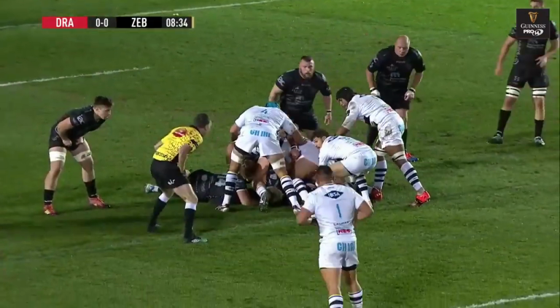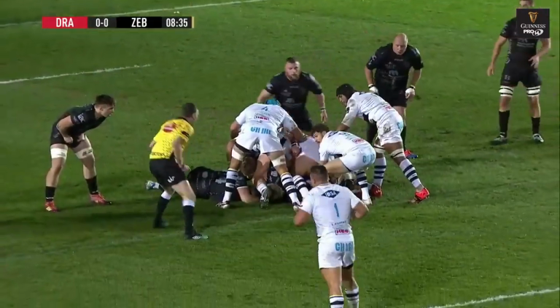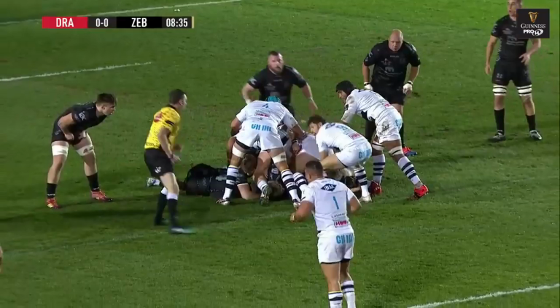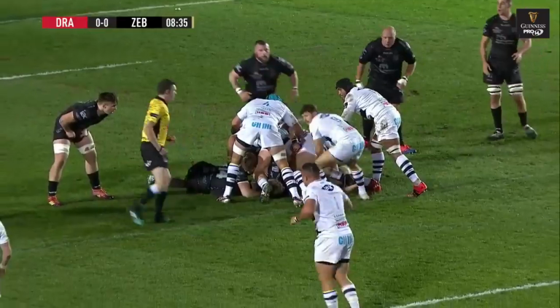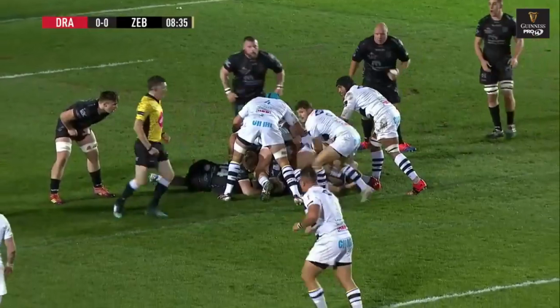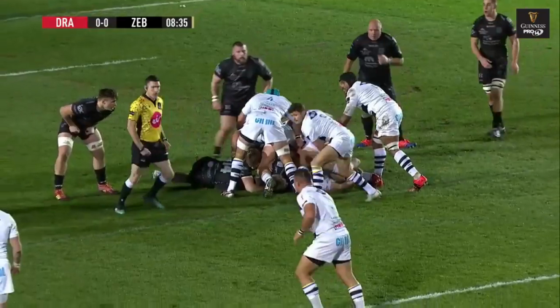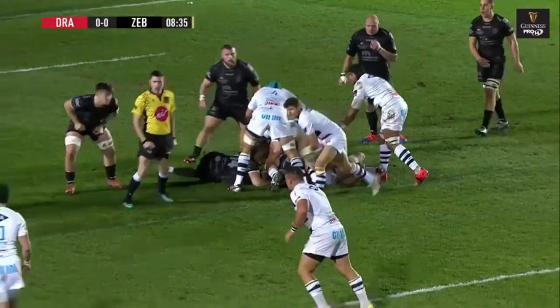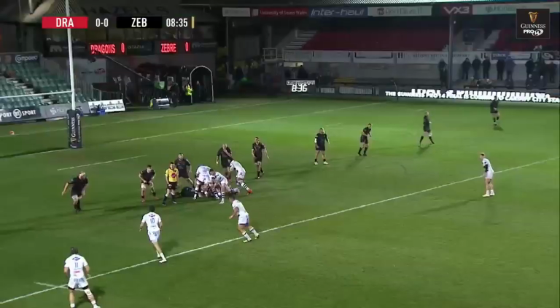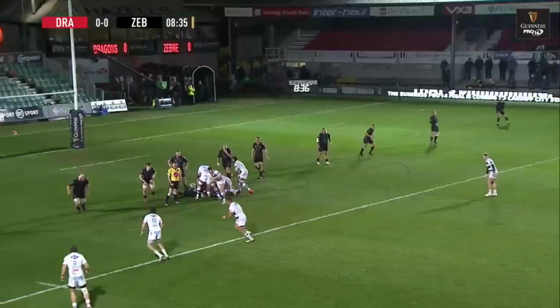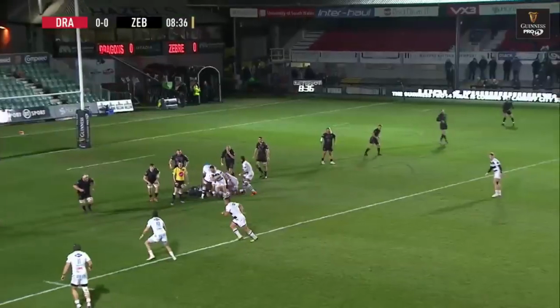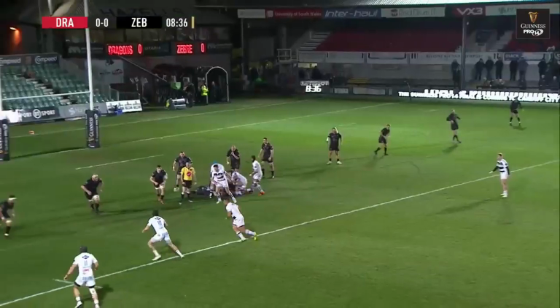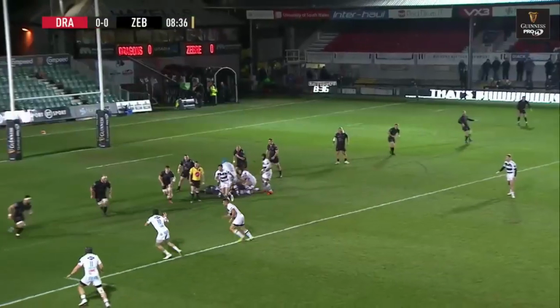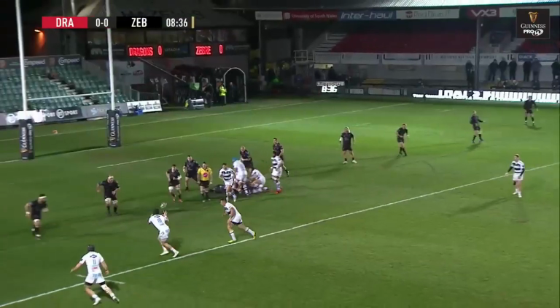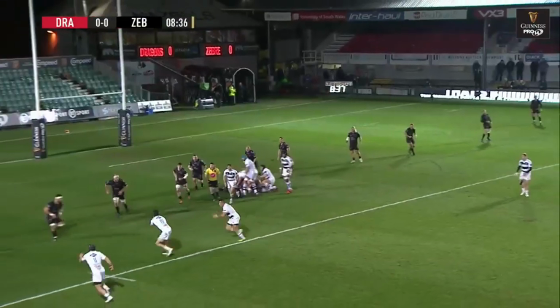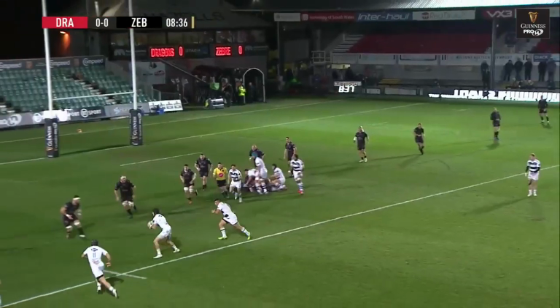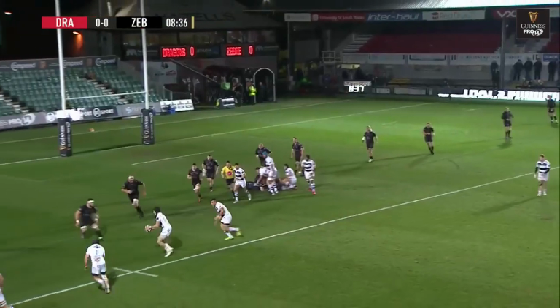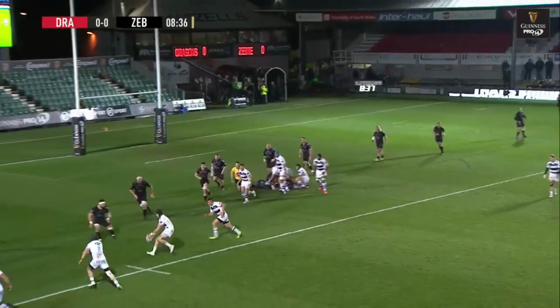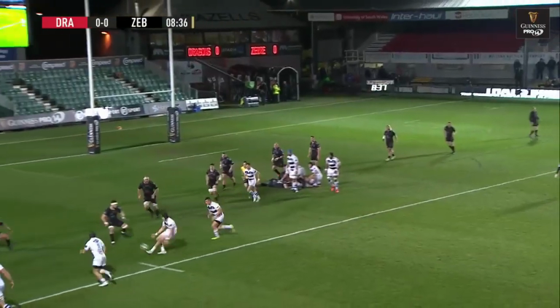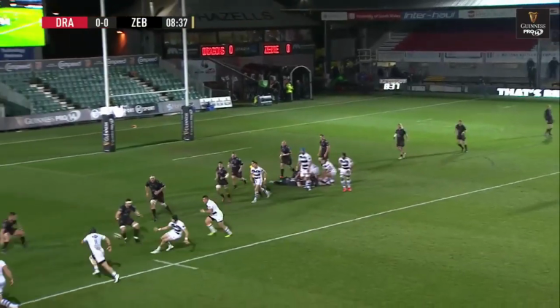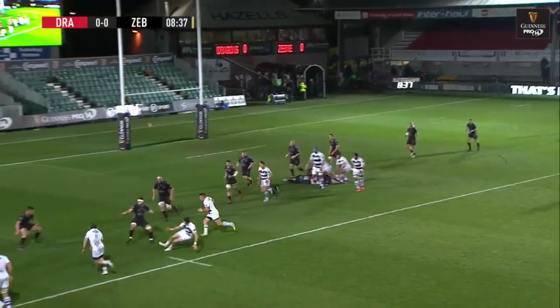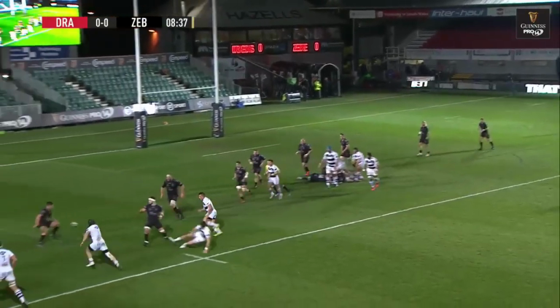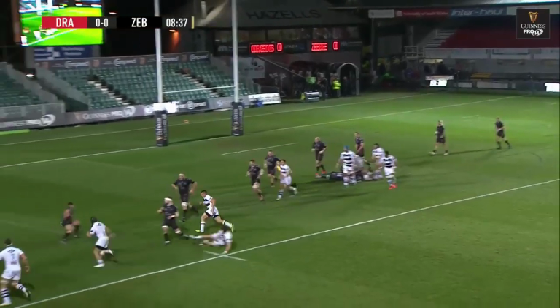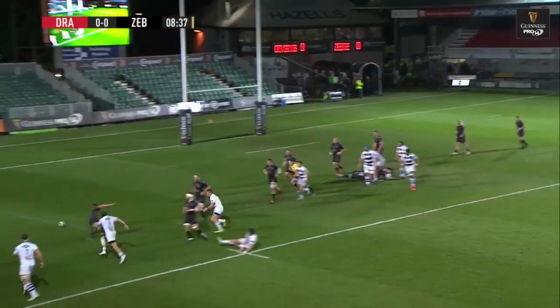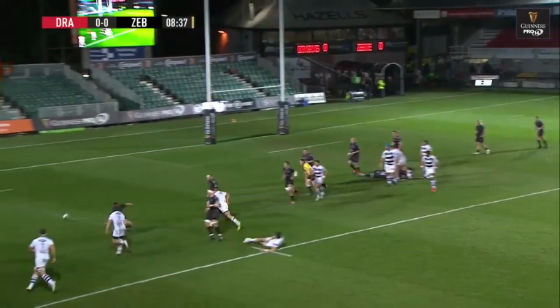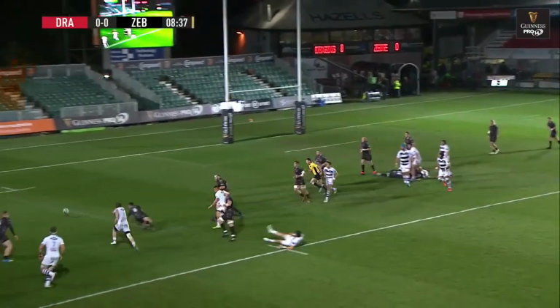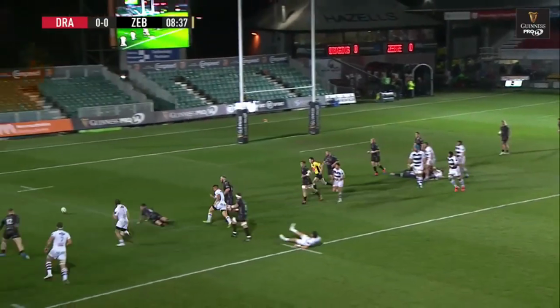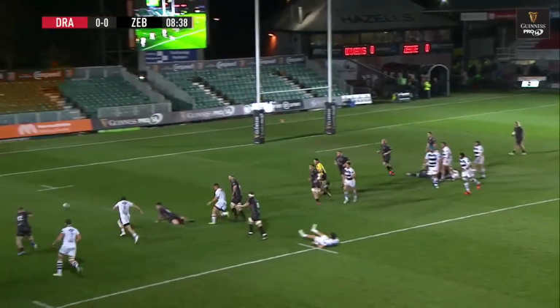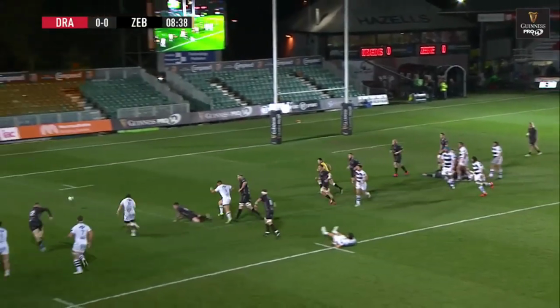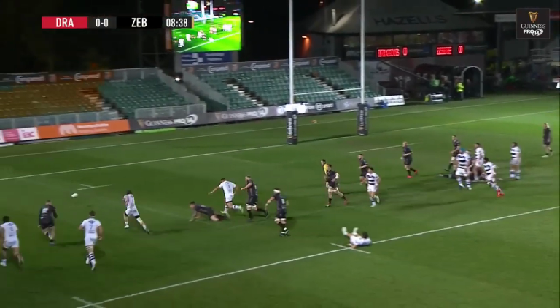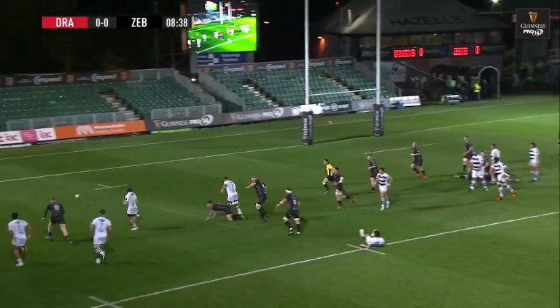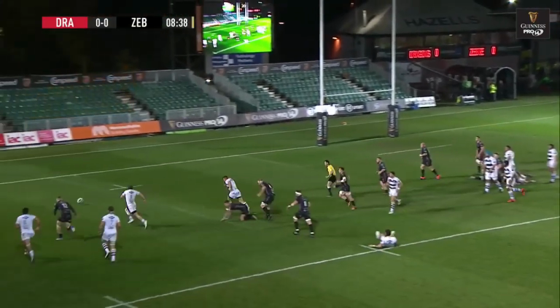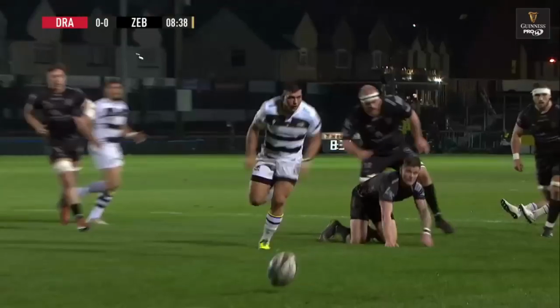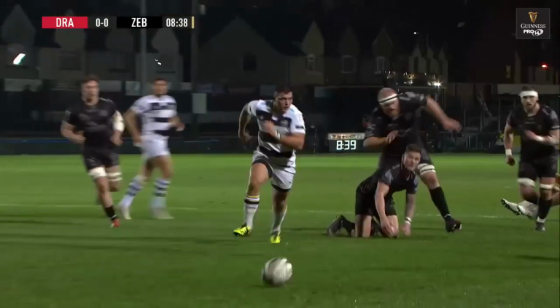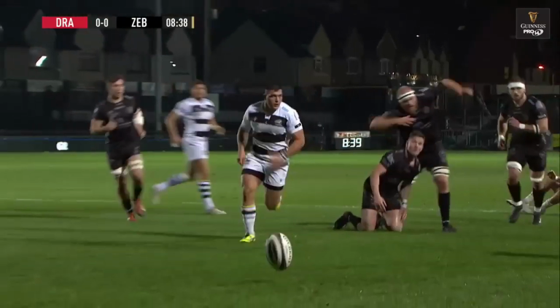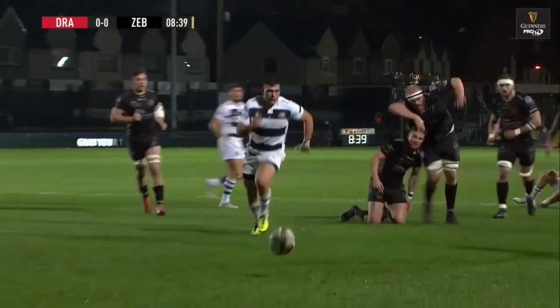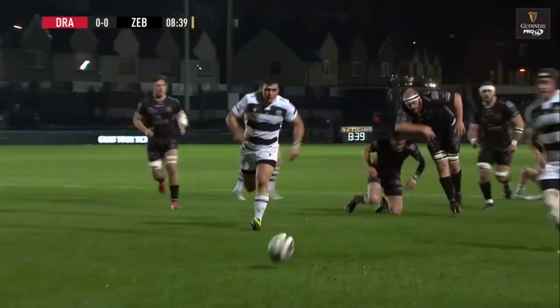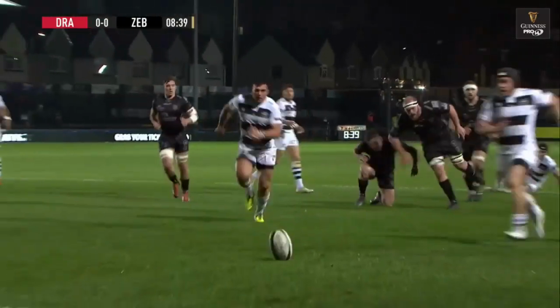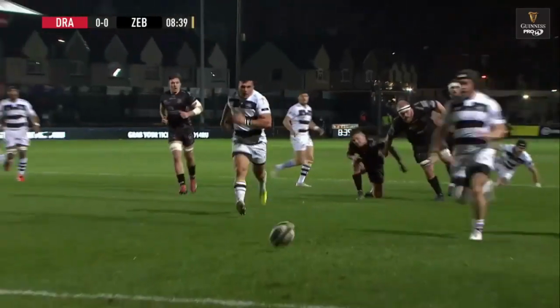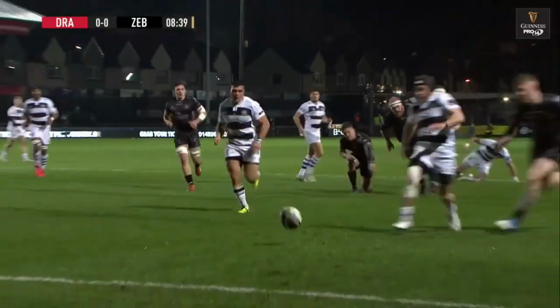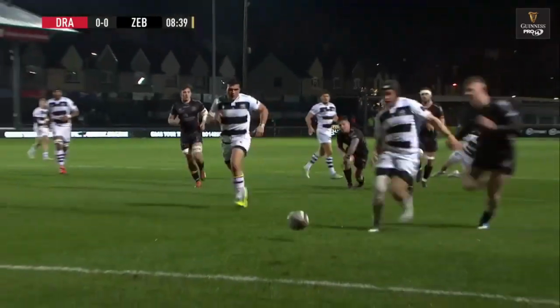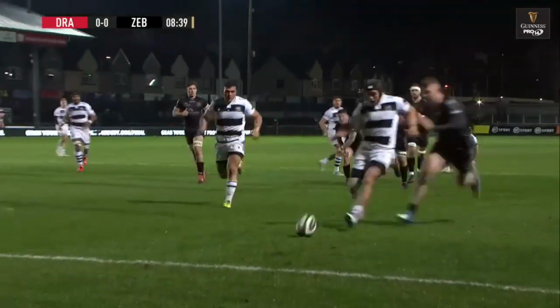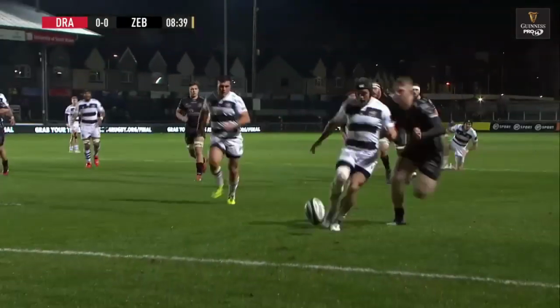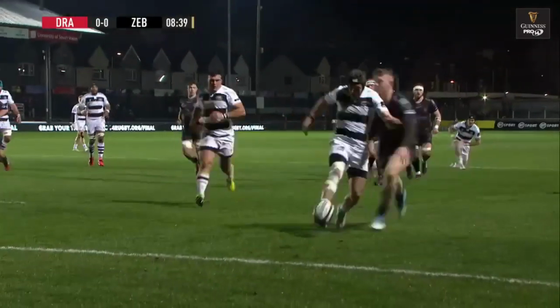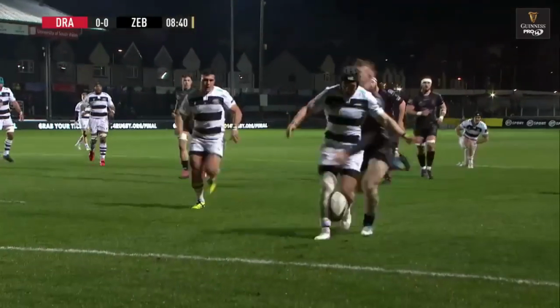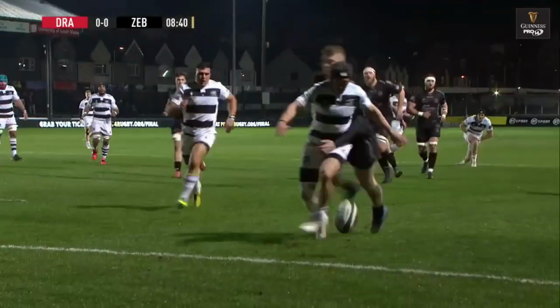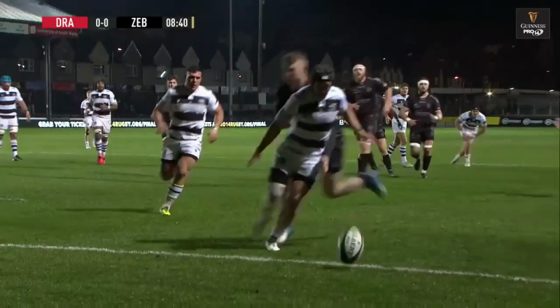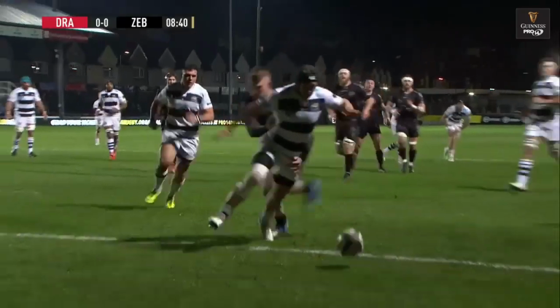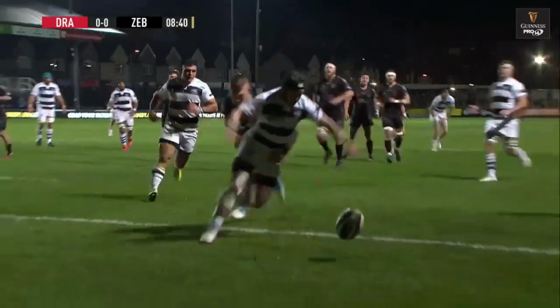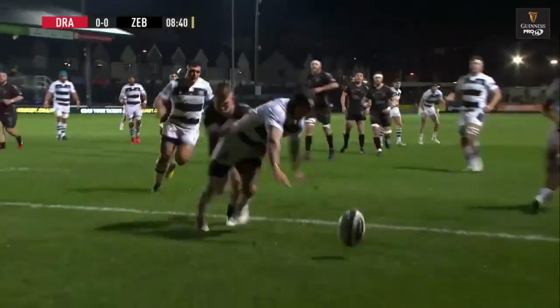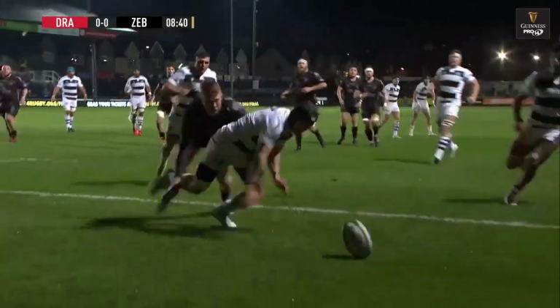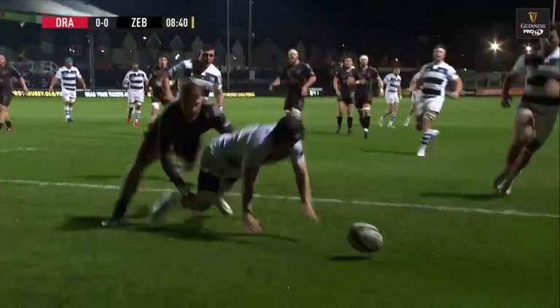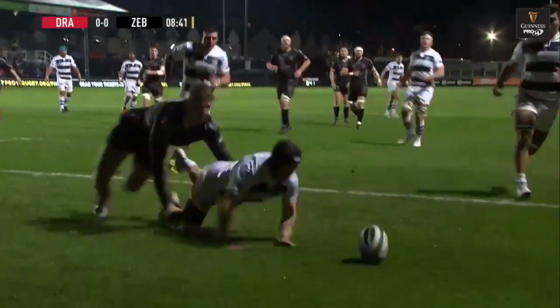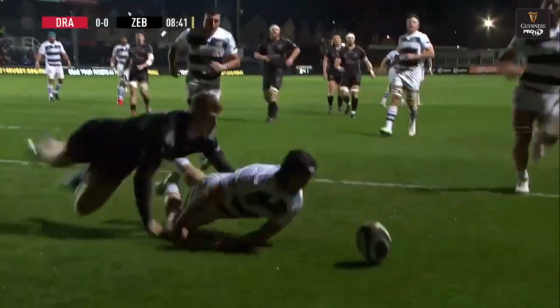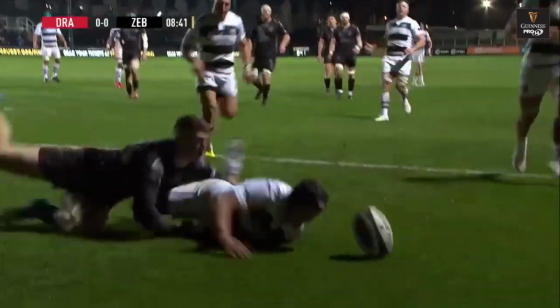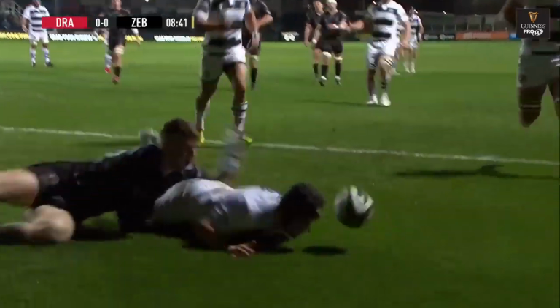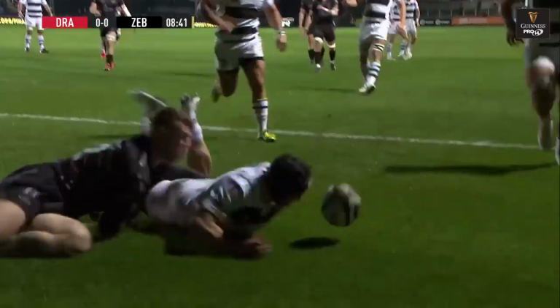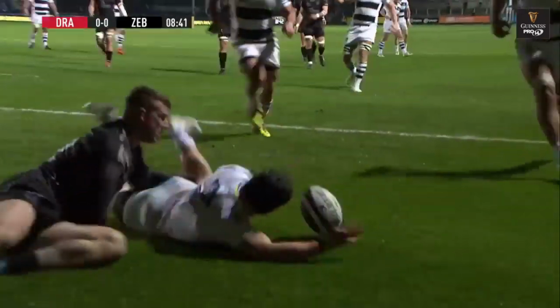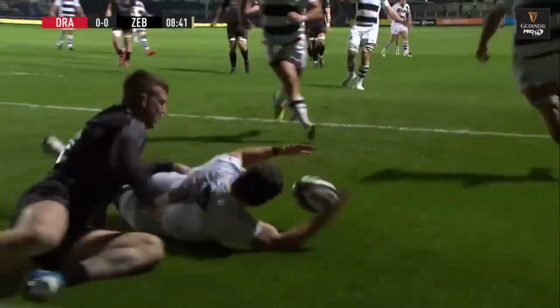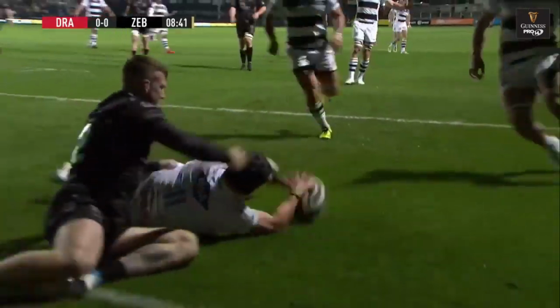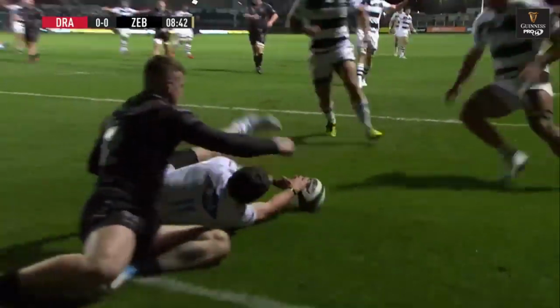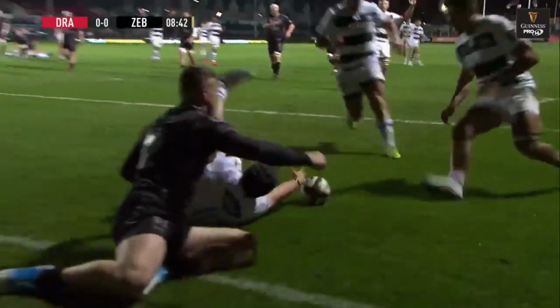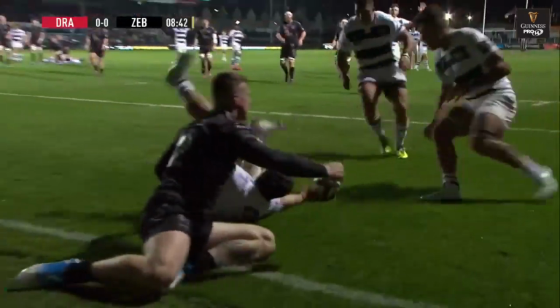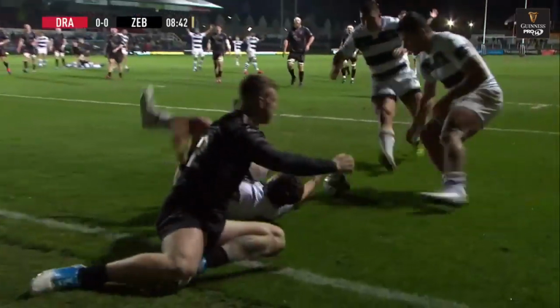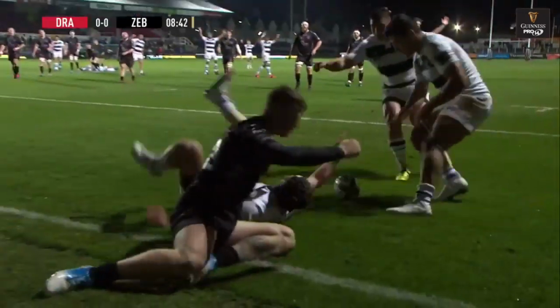Zebre, remember, they've not won a game in 20. That's a neatly placed kick and the try should come, surely.